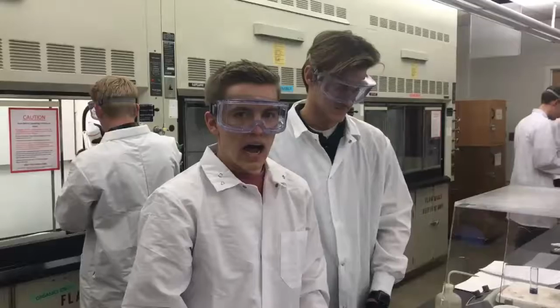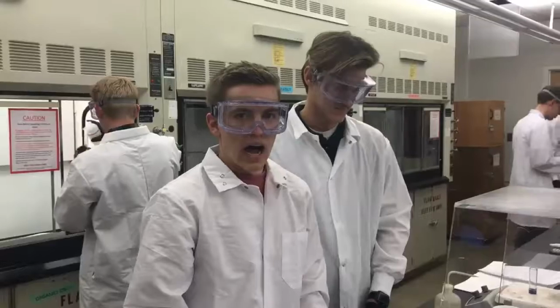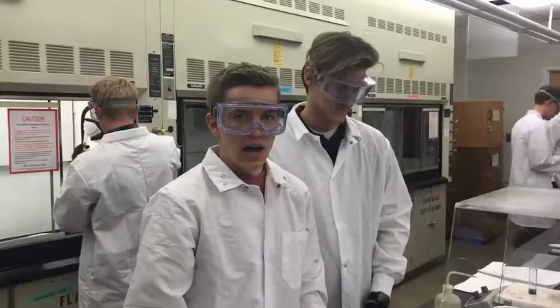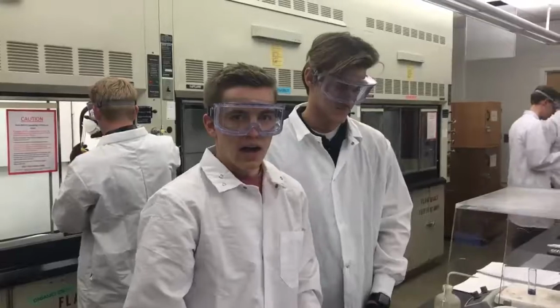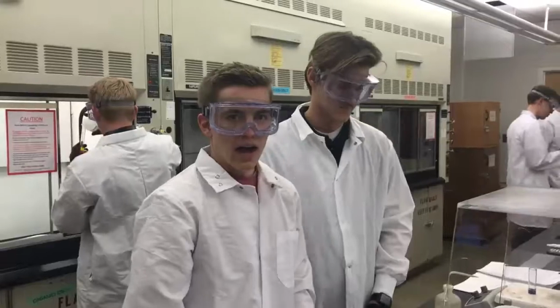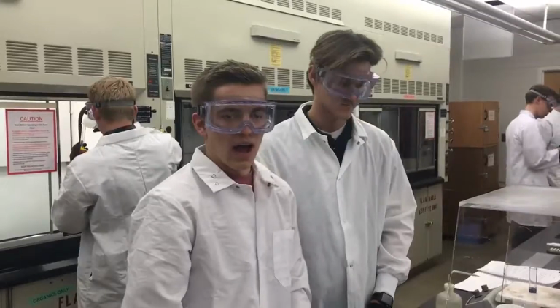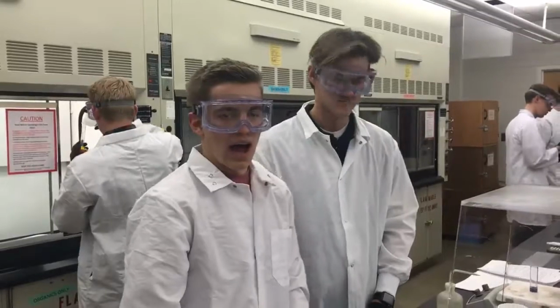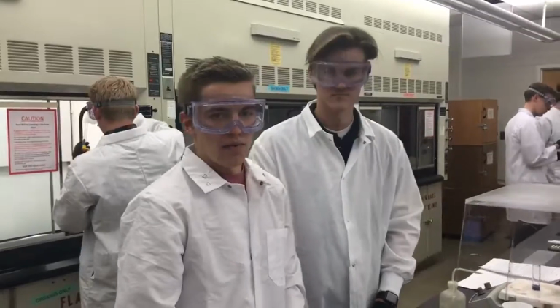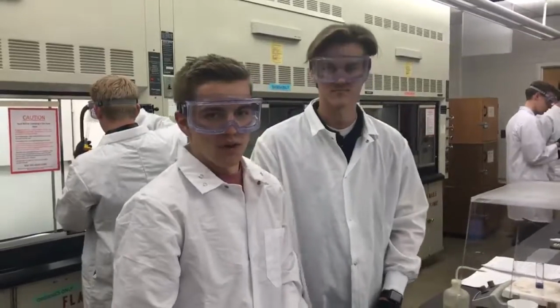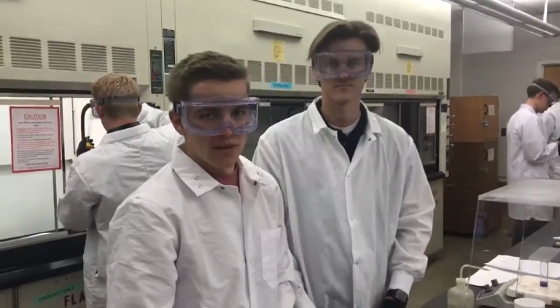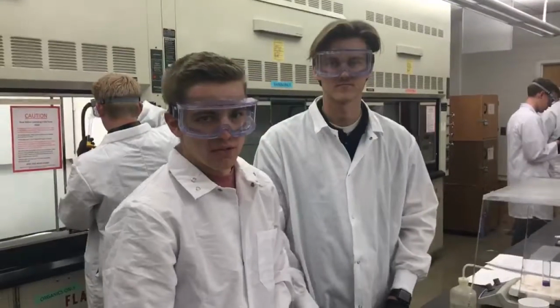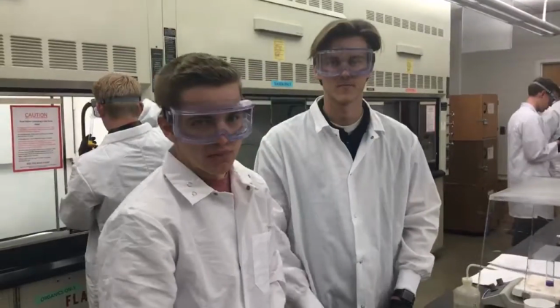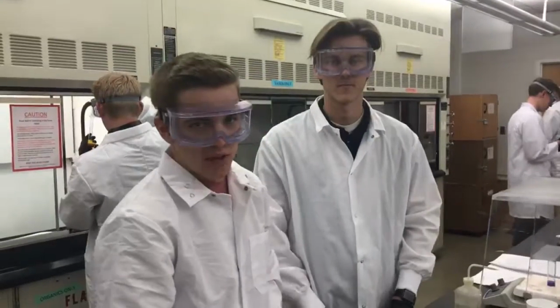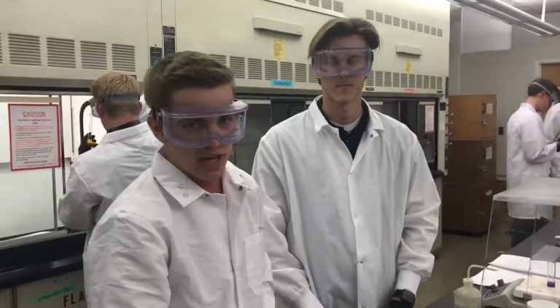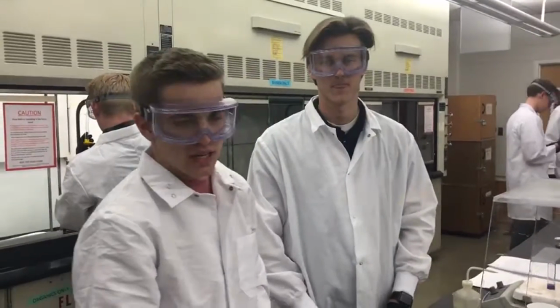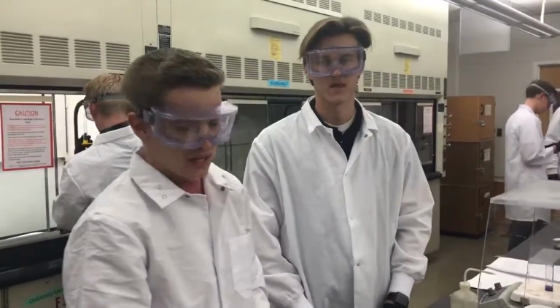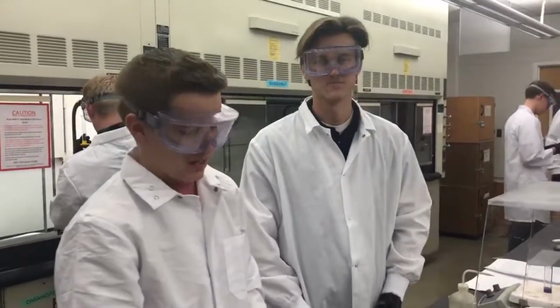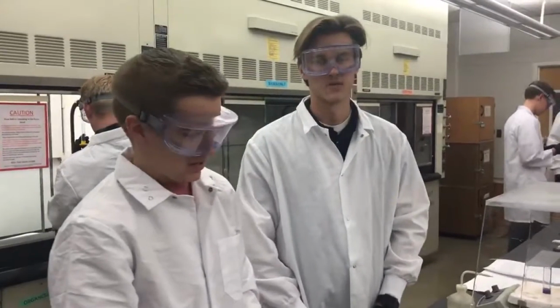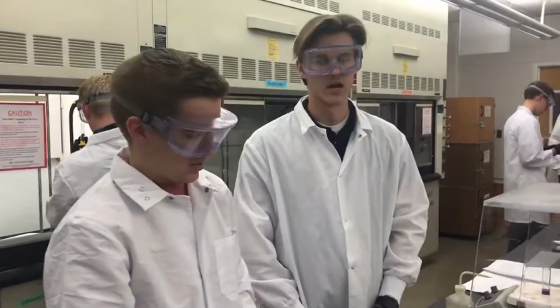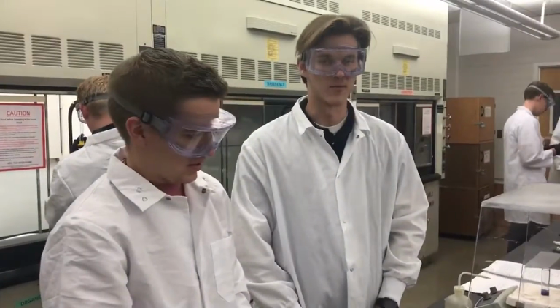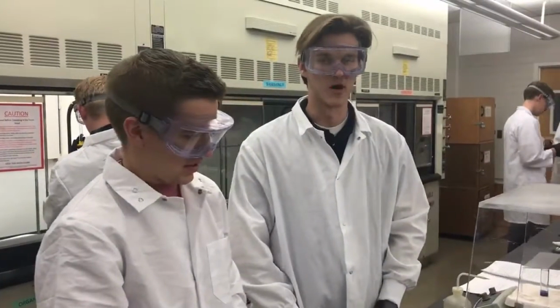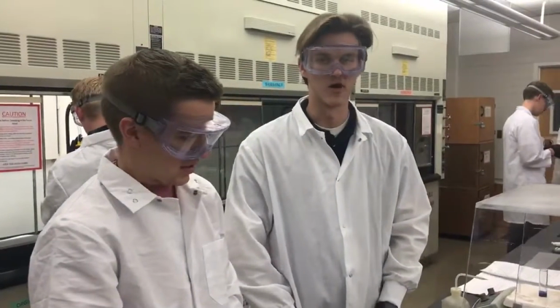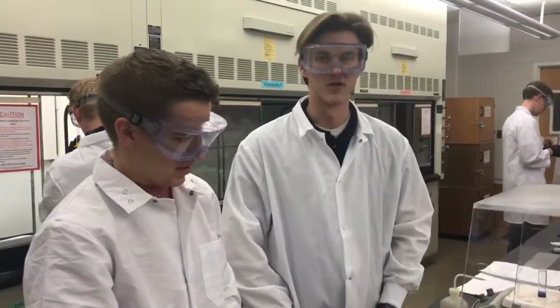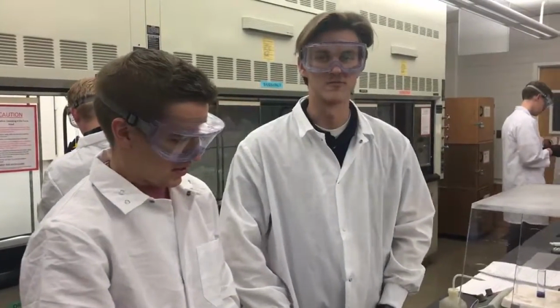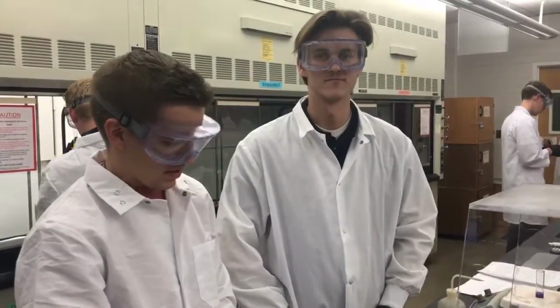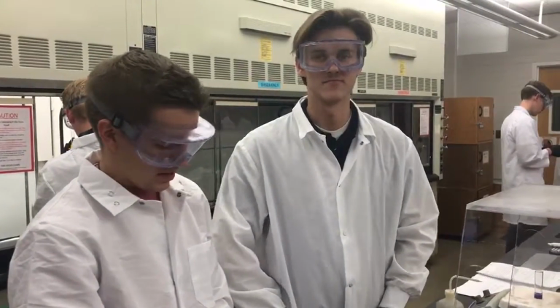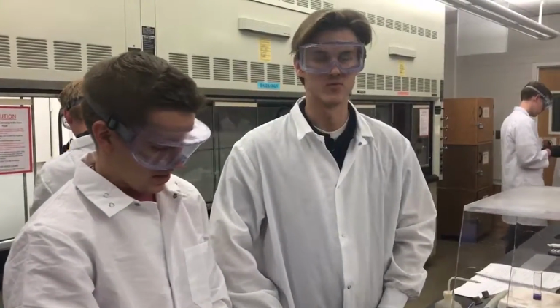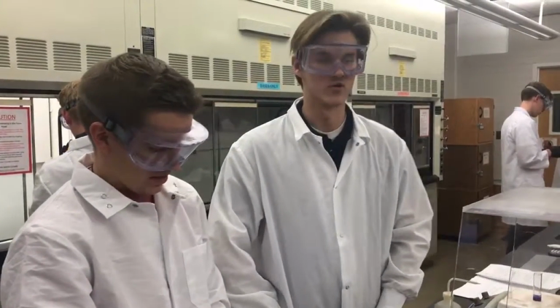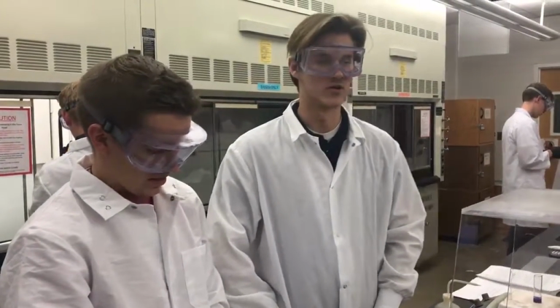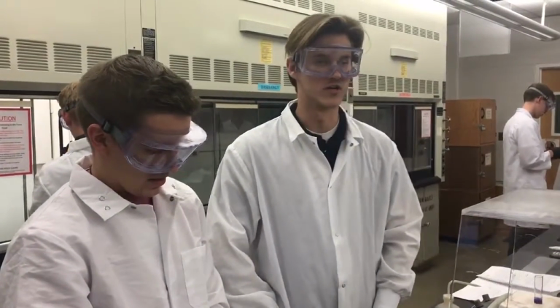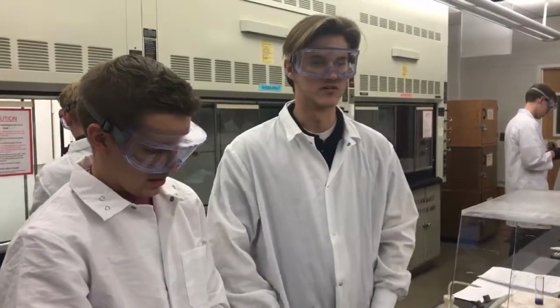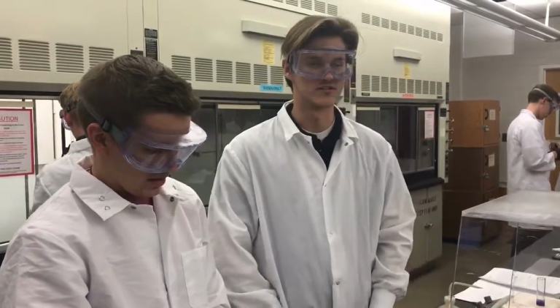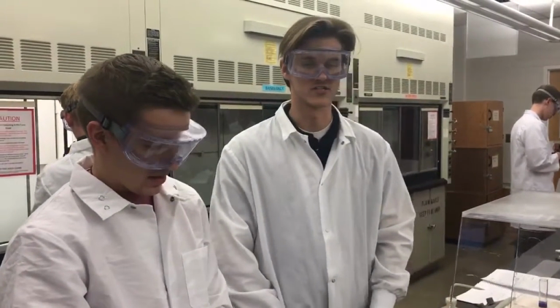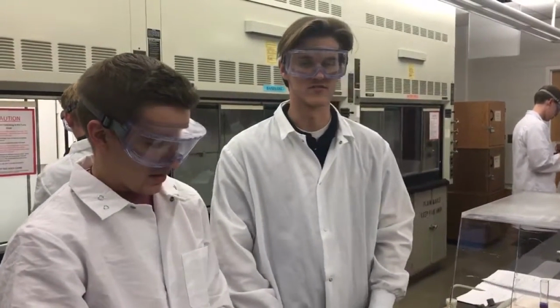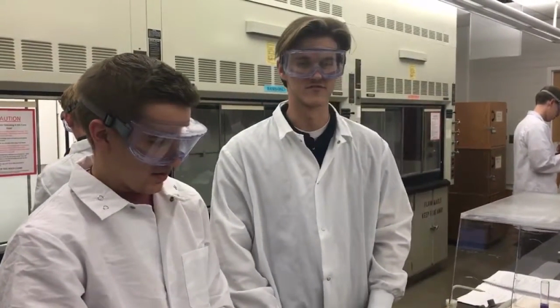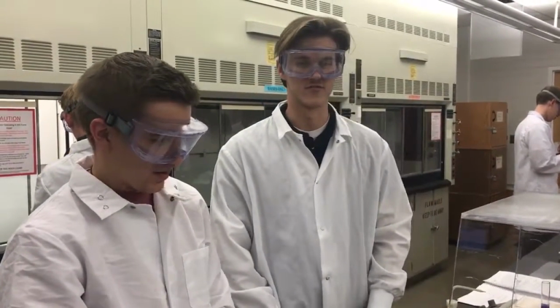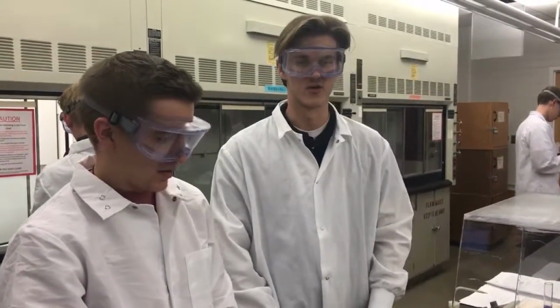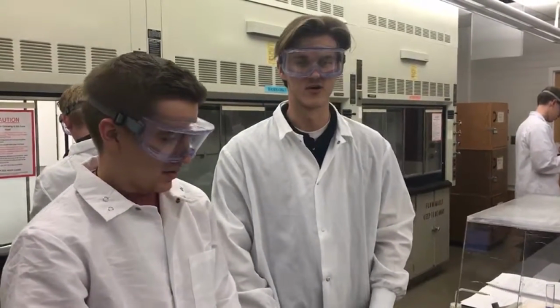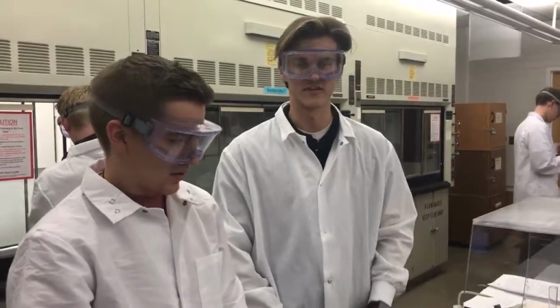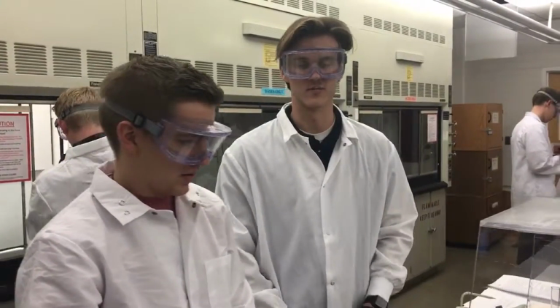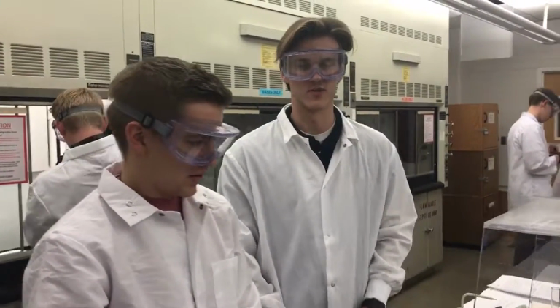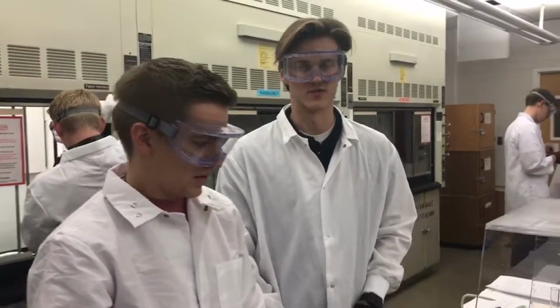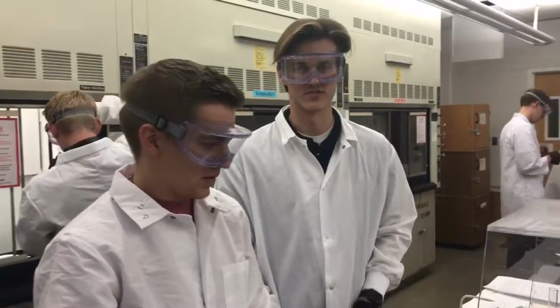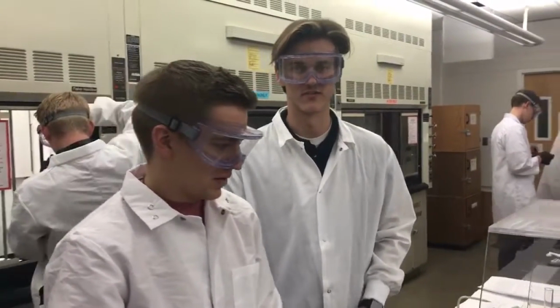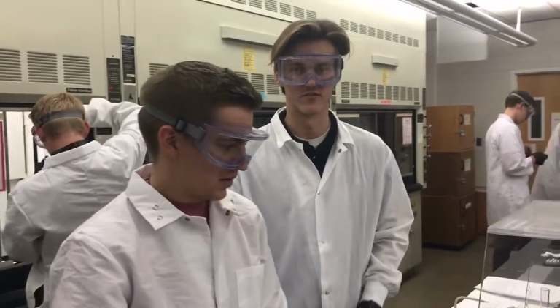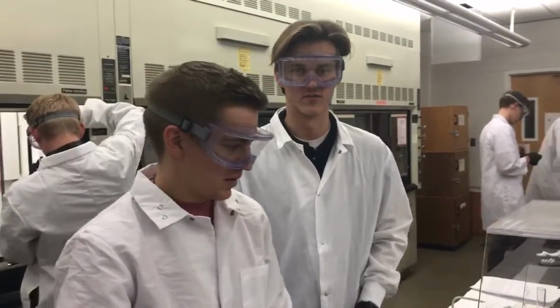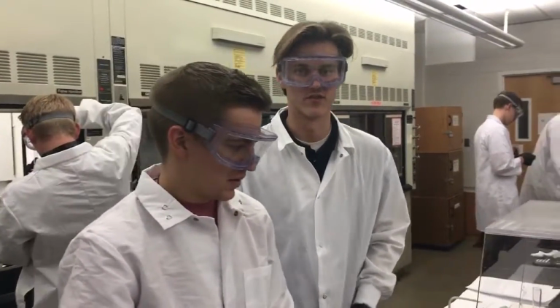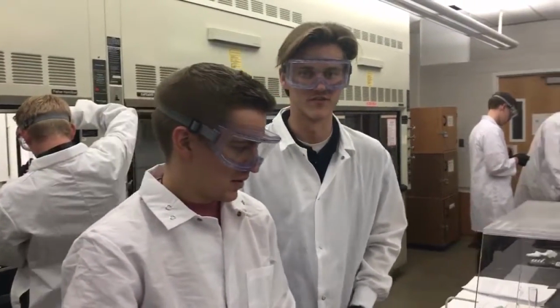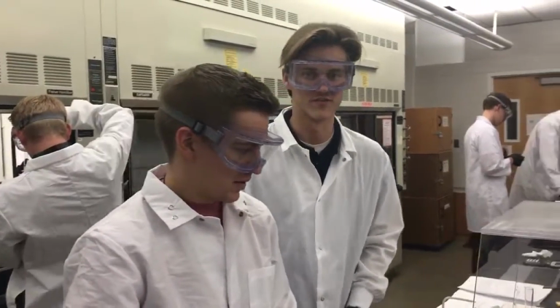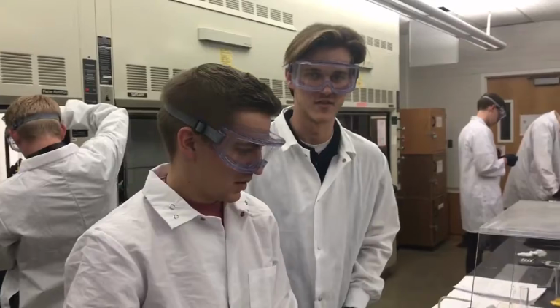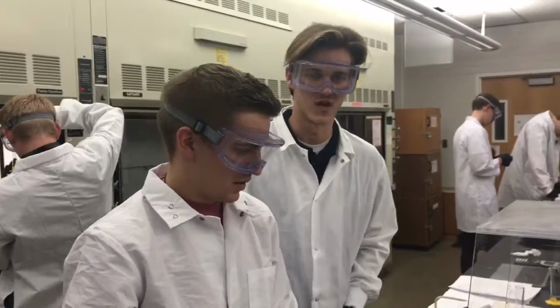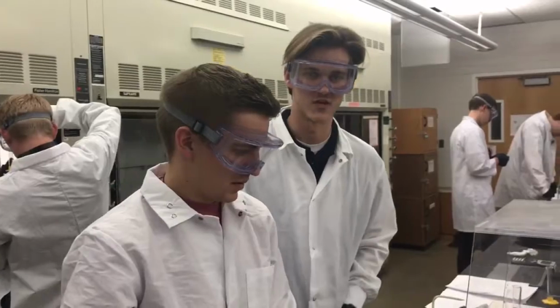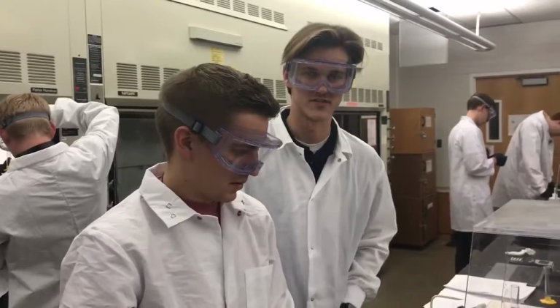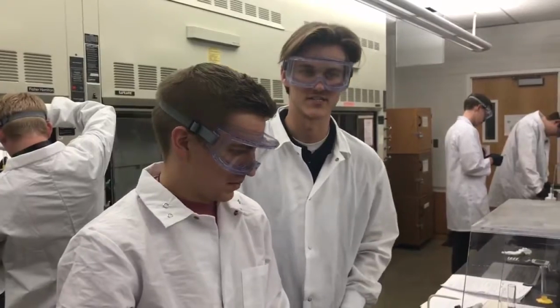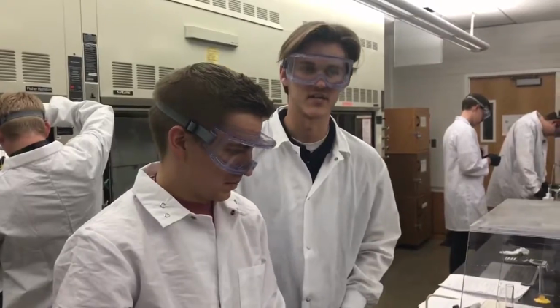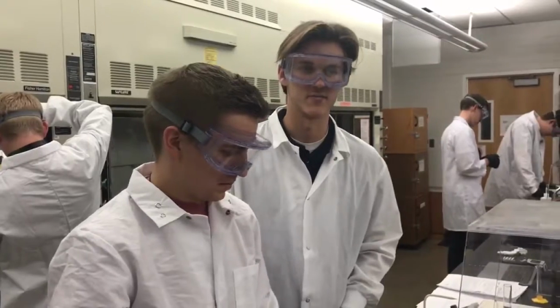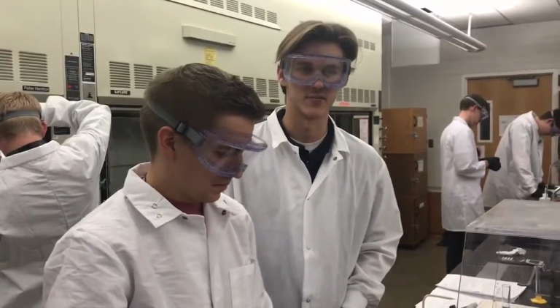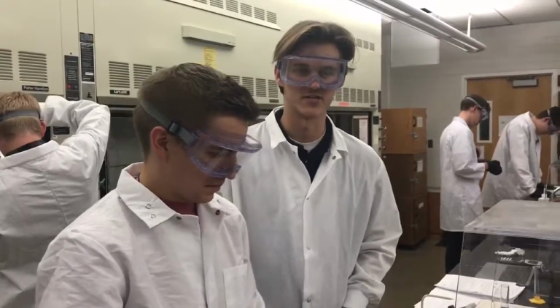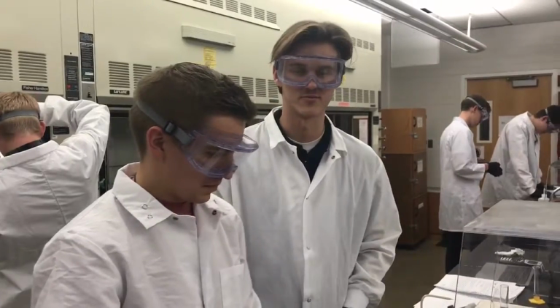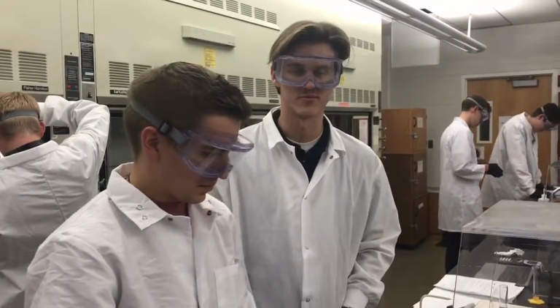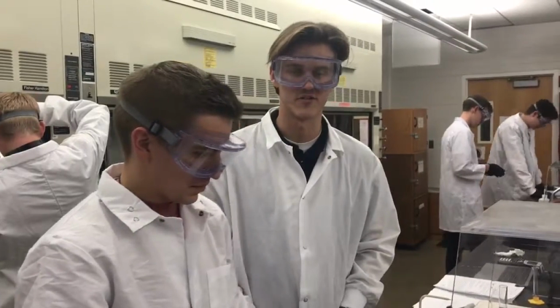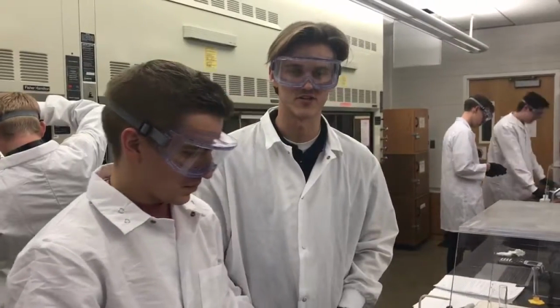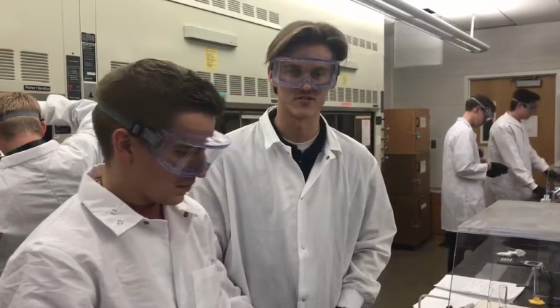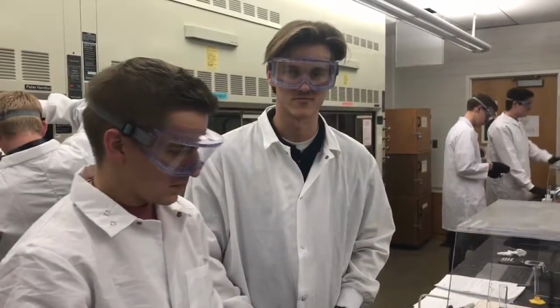Hi, my name is Ben and I'm Hunter. We're in Section 4 of Chem 107 with our TA Benjamin Fraud Show.